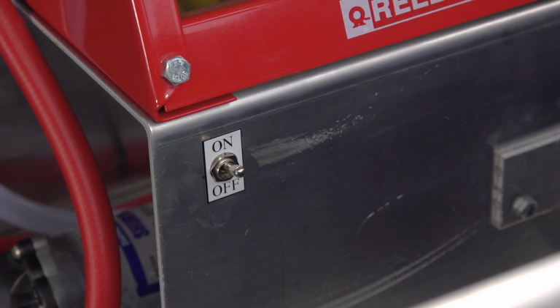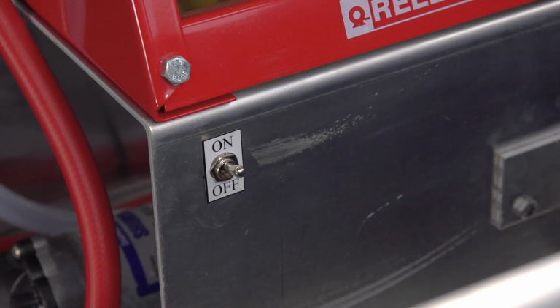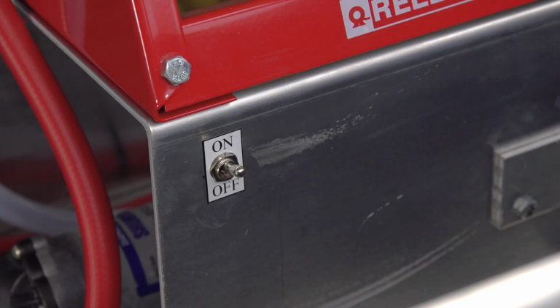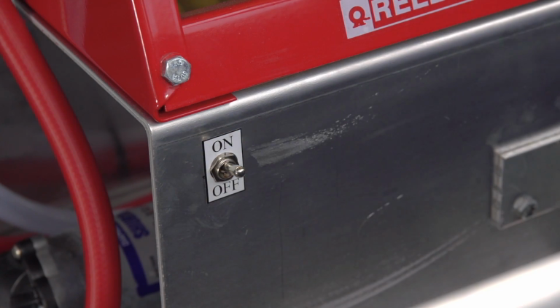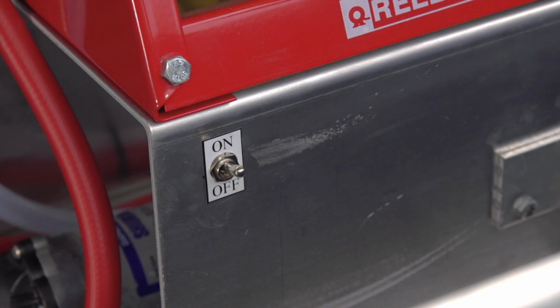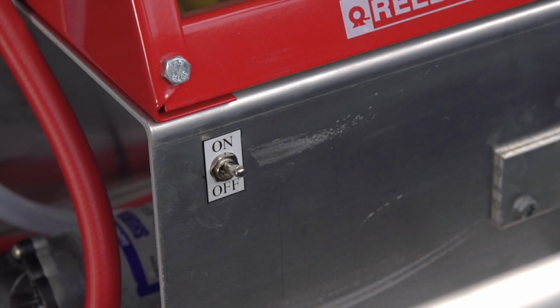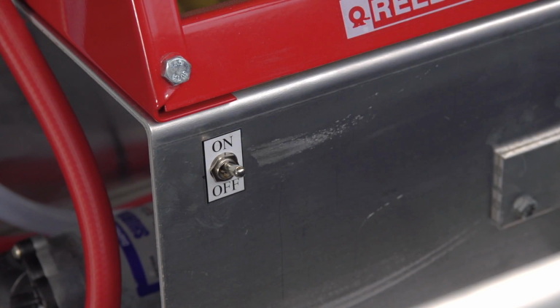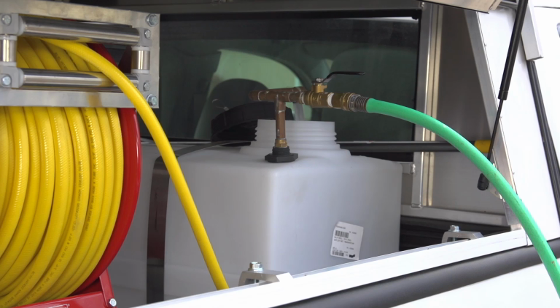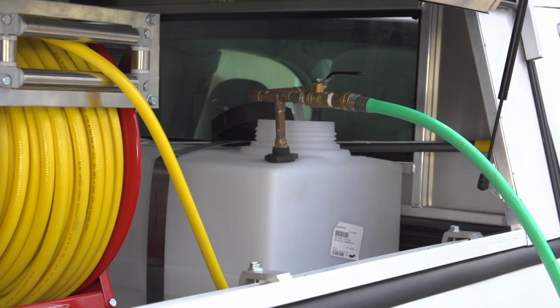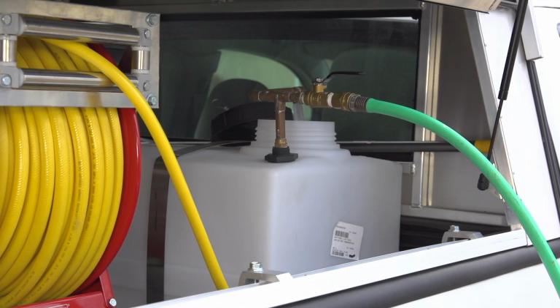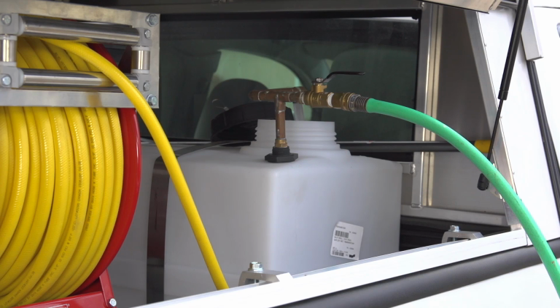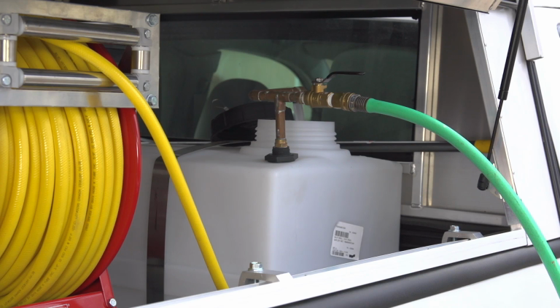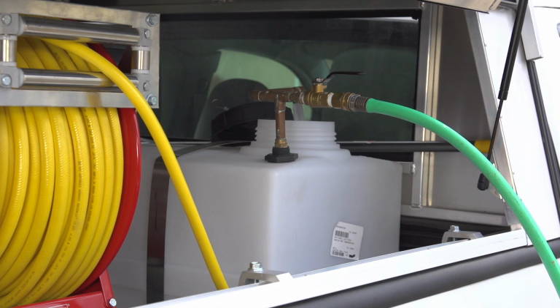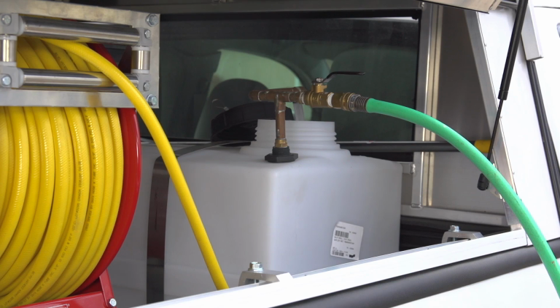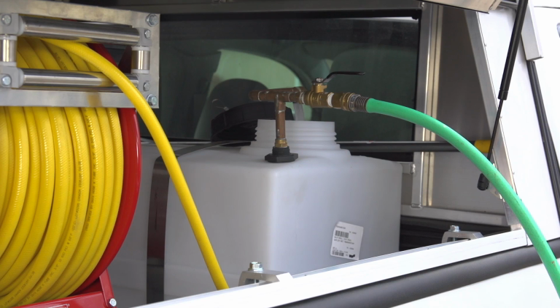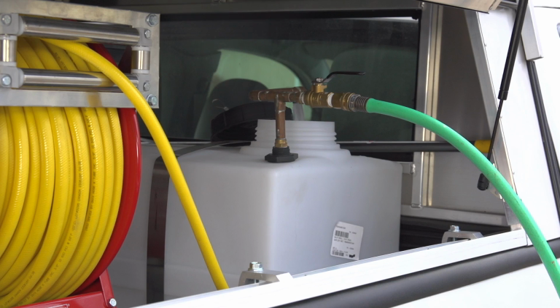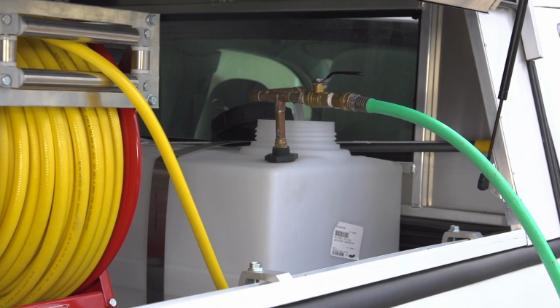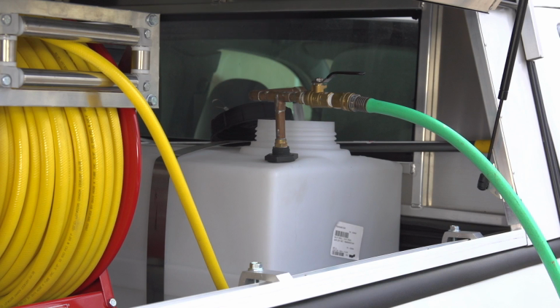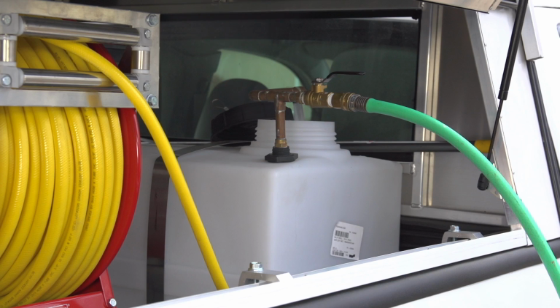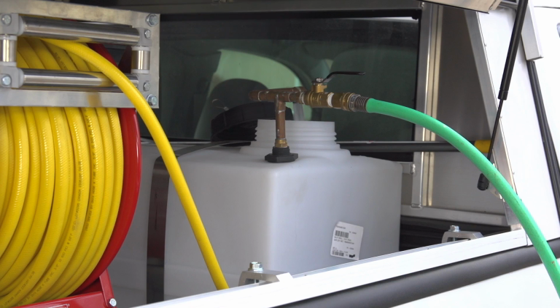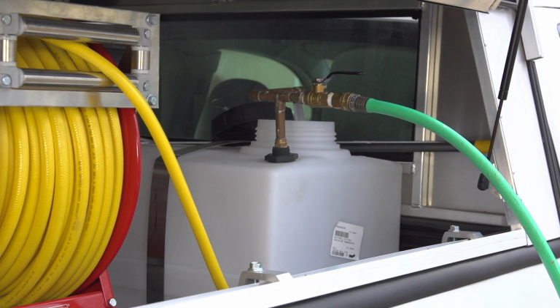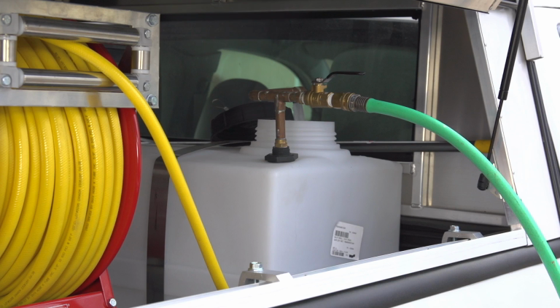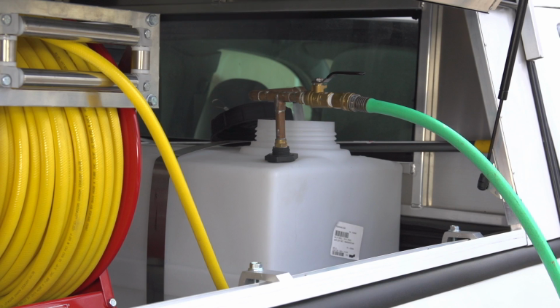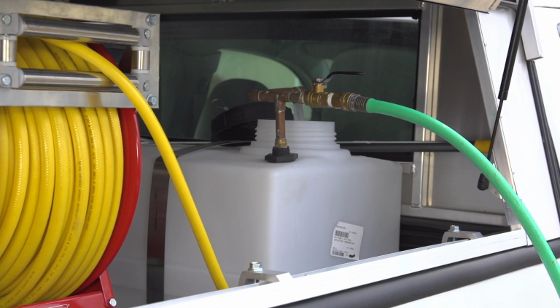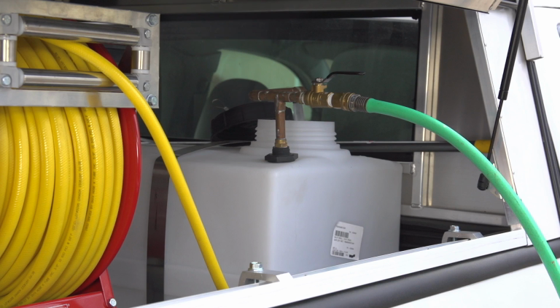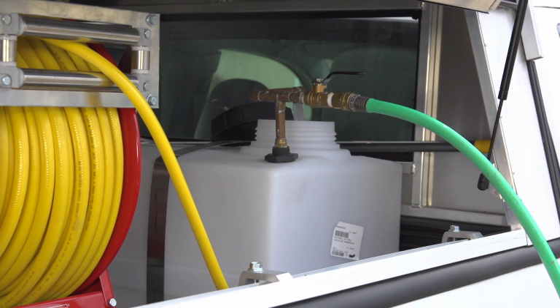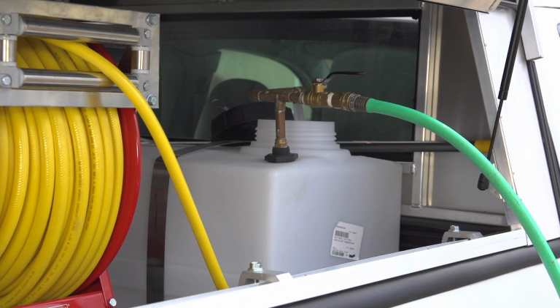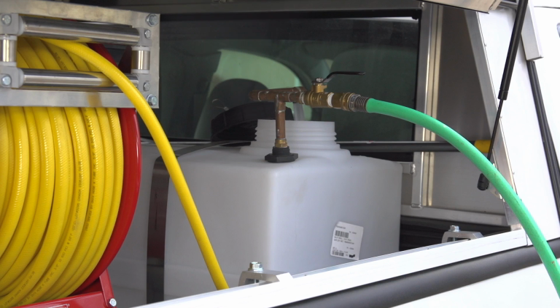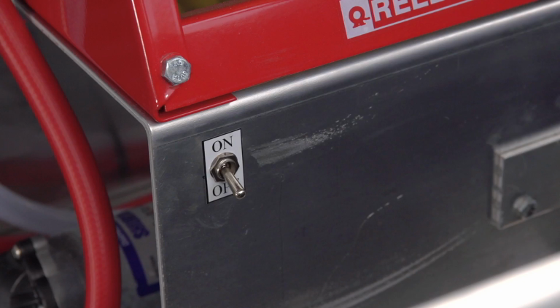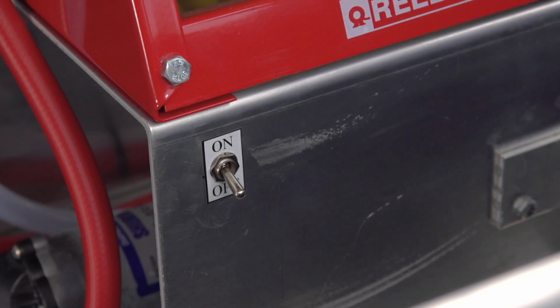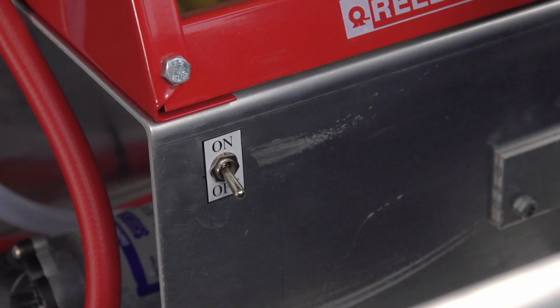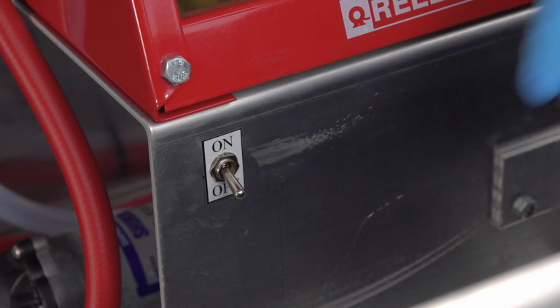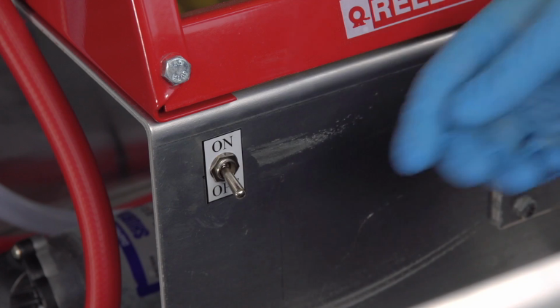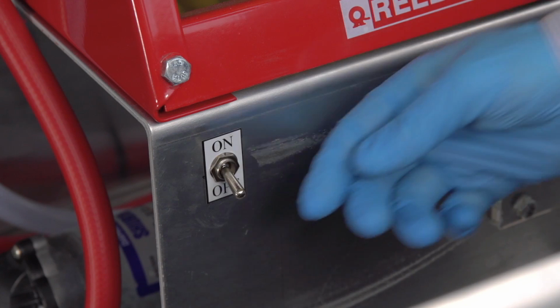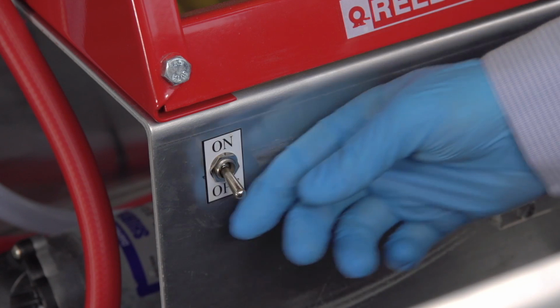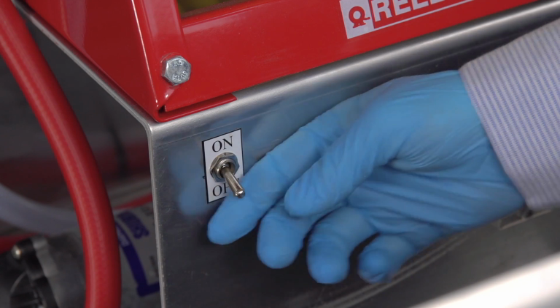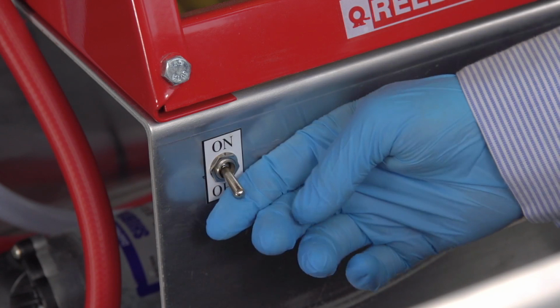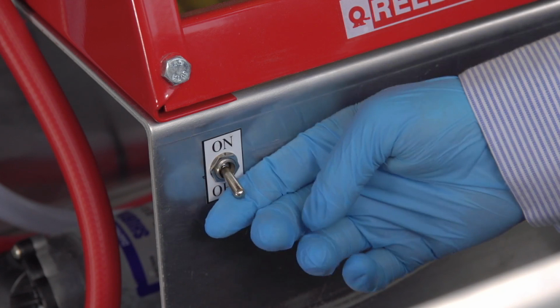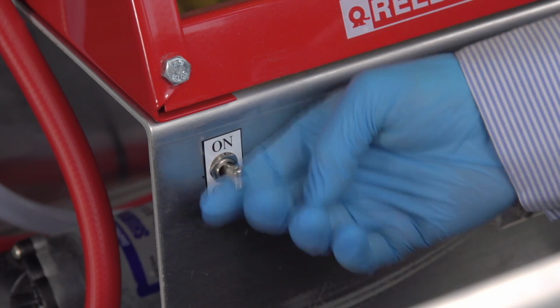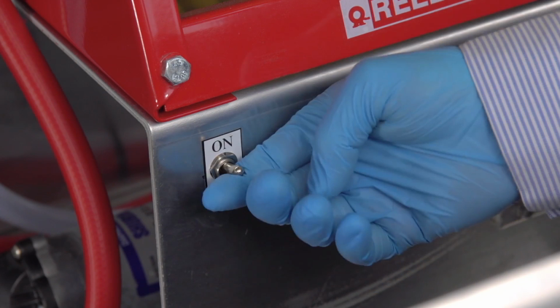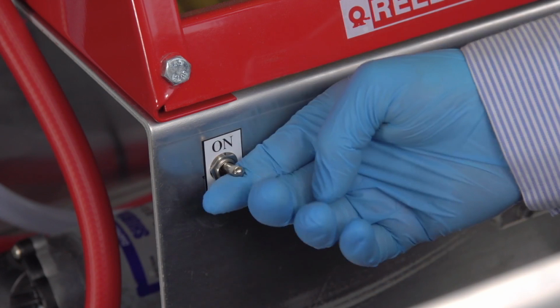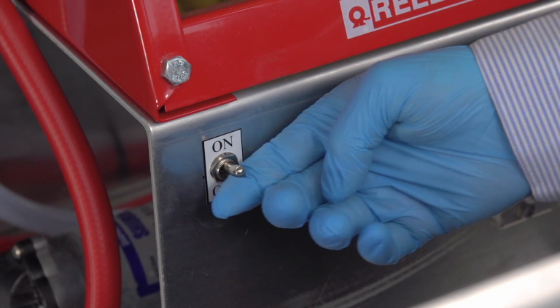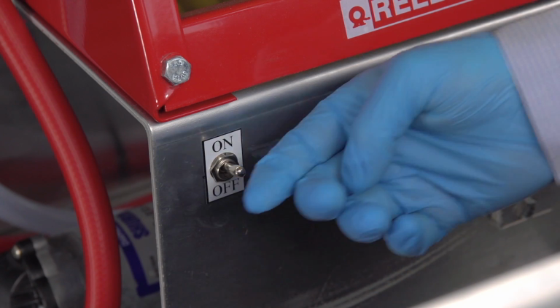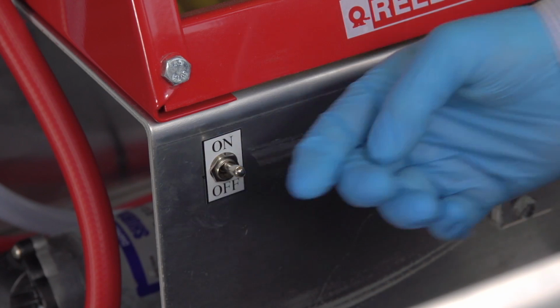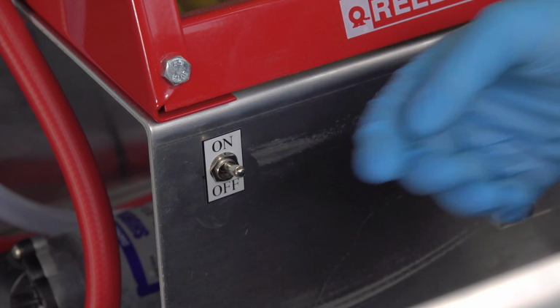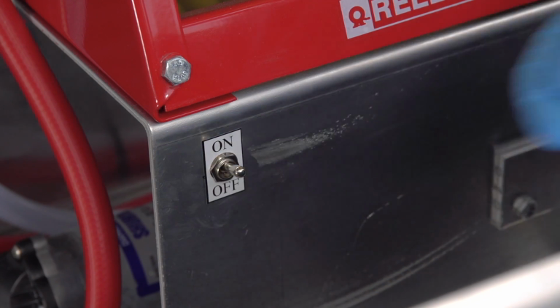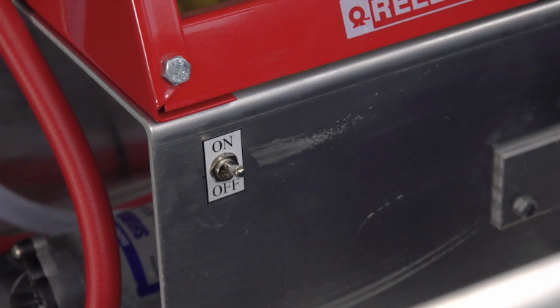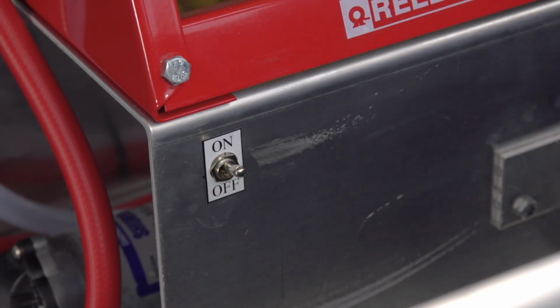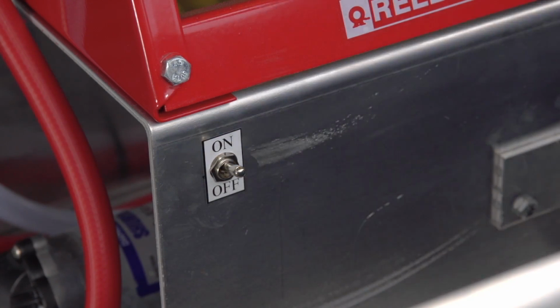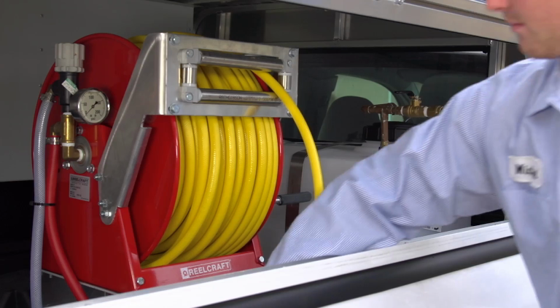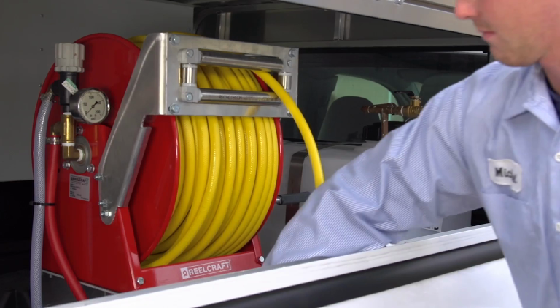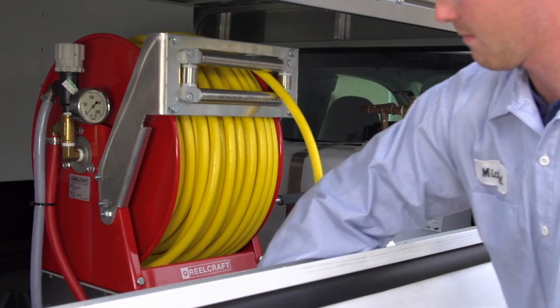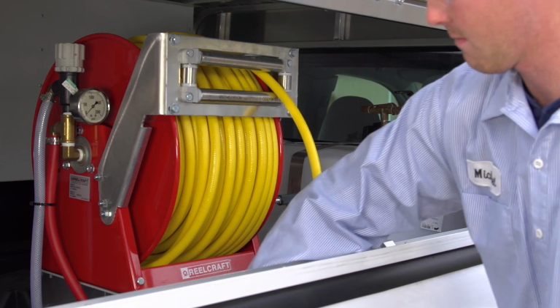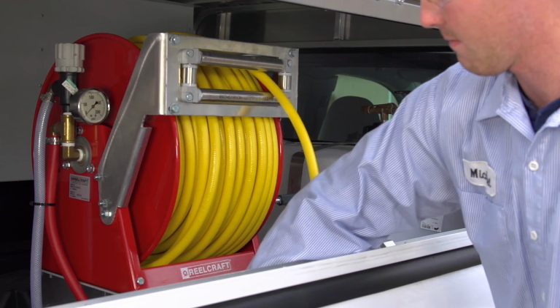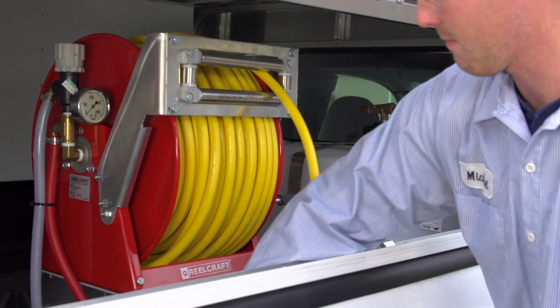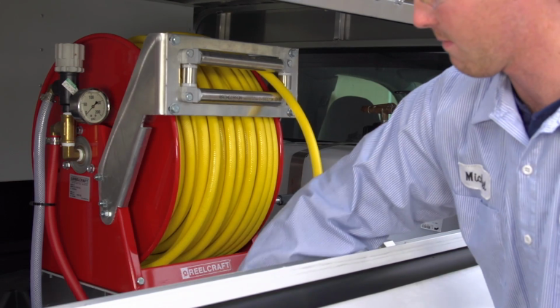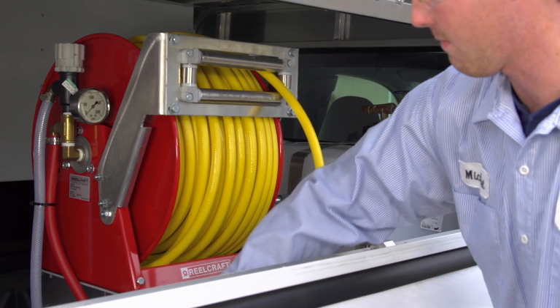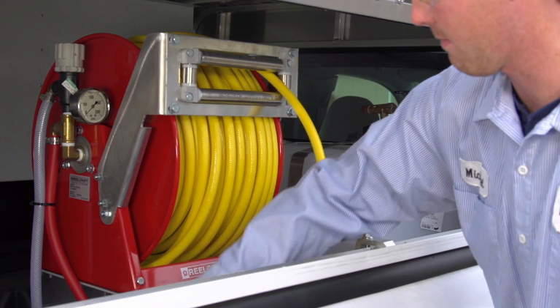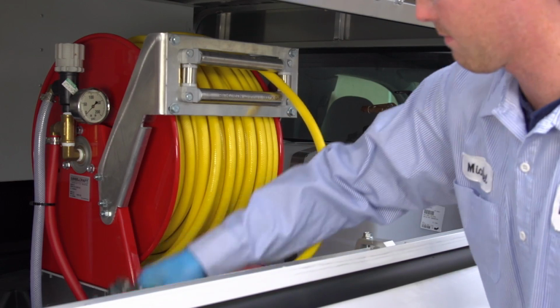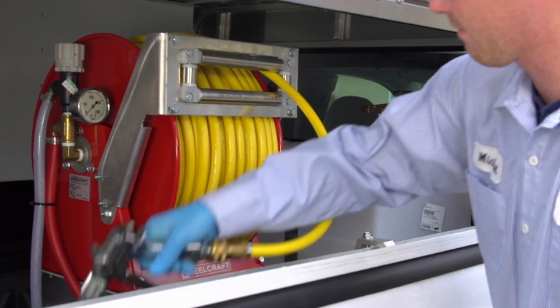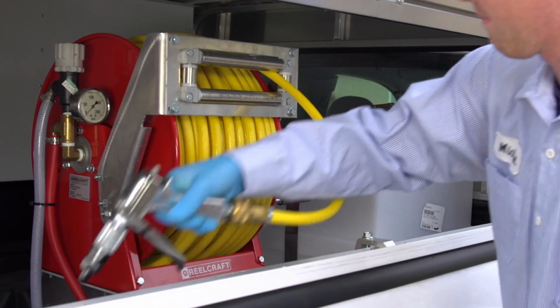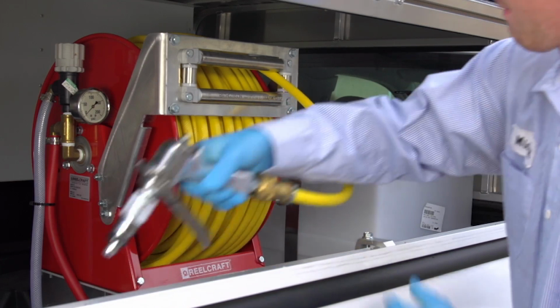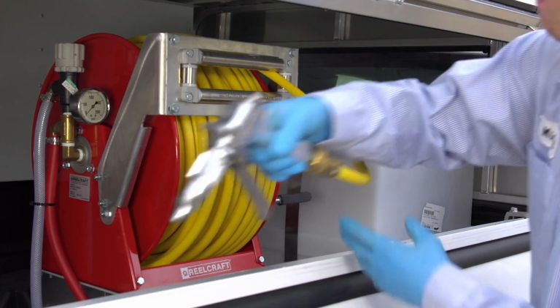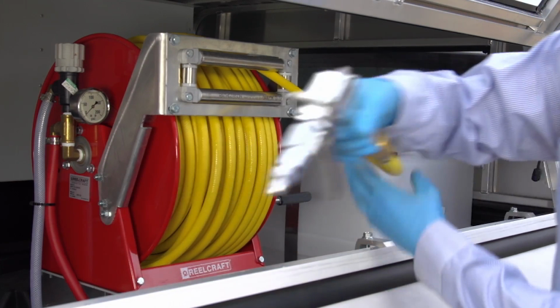Once the five minutes have passed, add the remaining water and agitate again for another five minutes. You are now ready to apply.